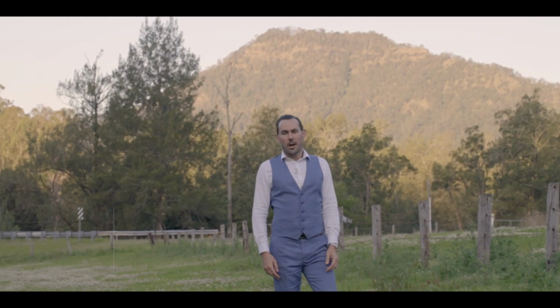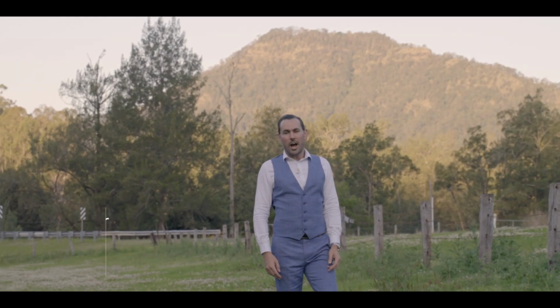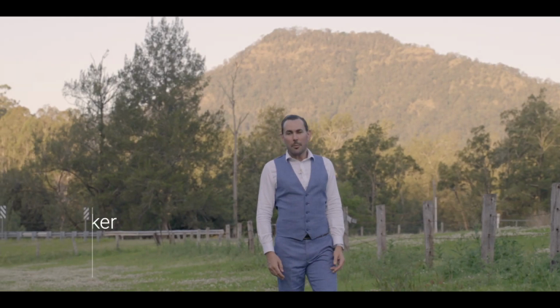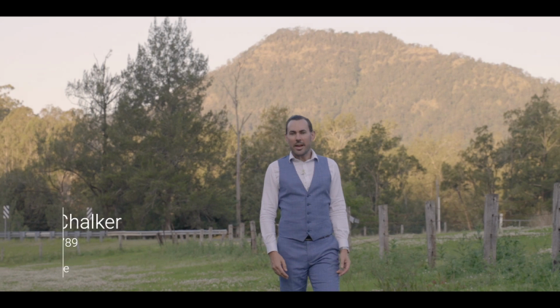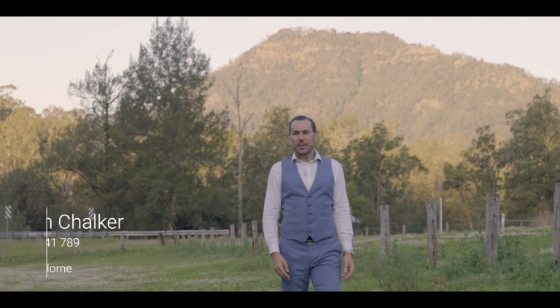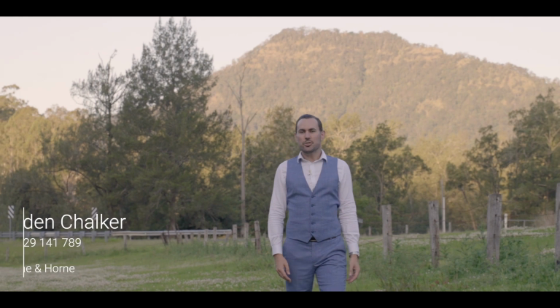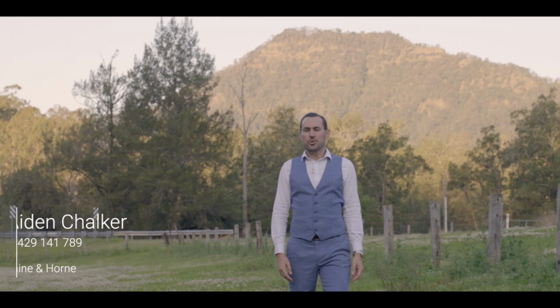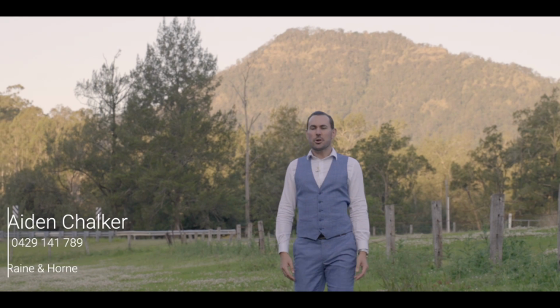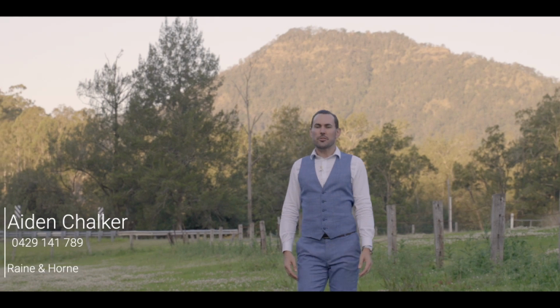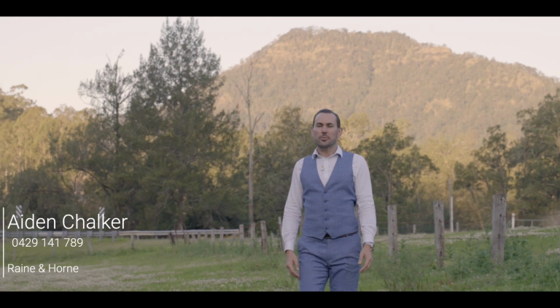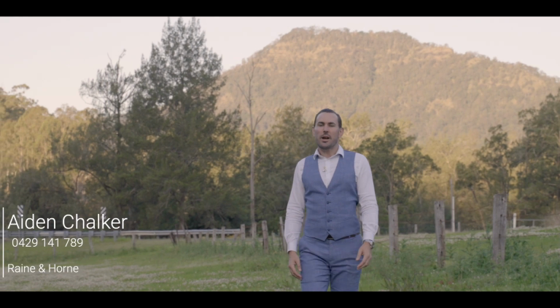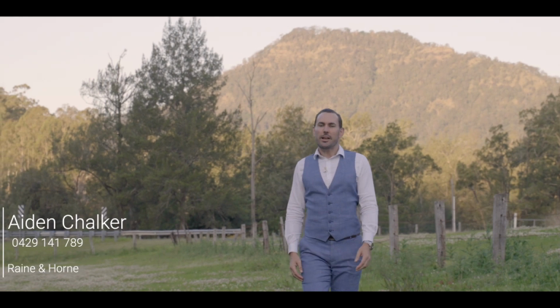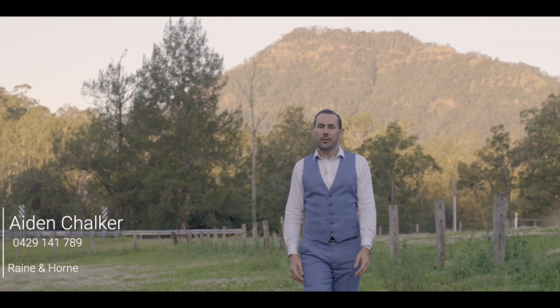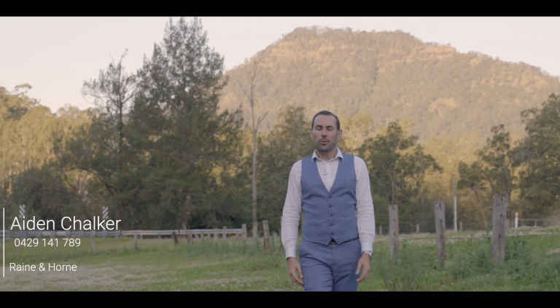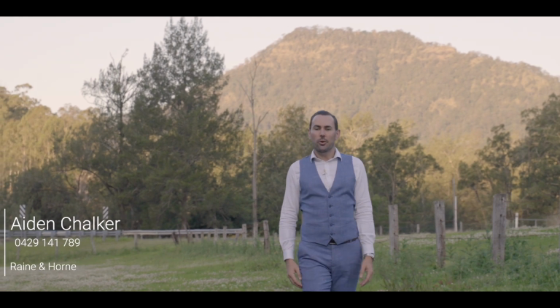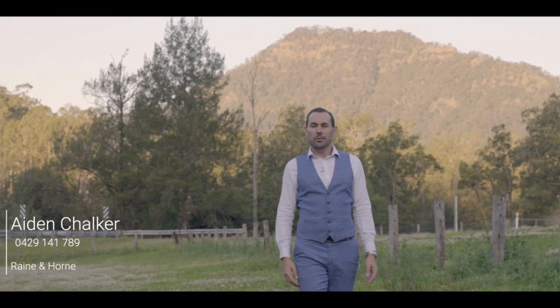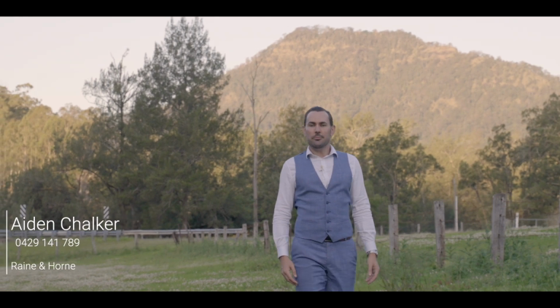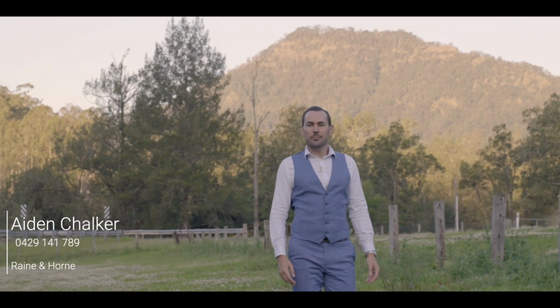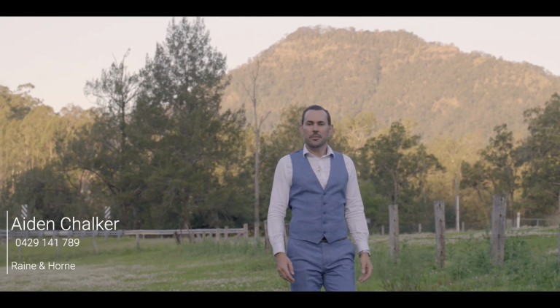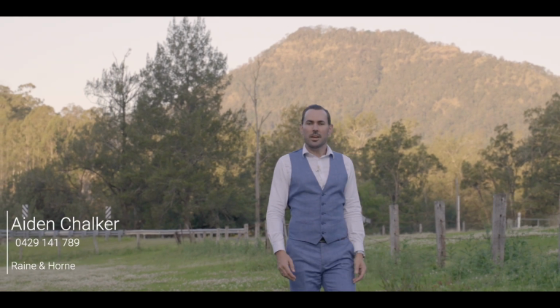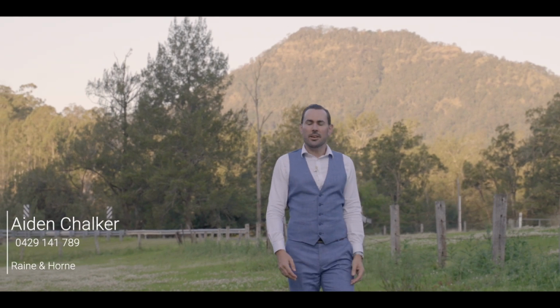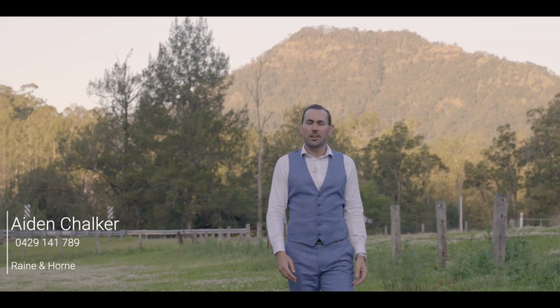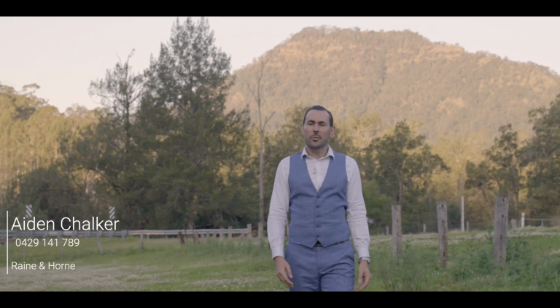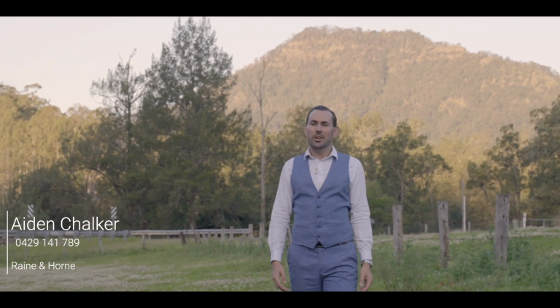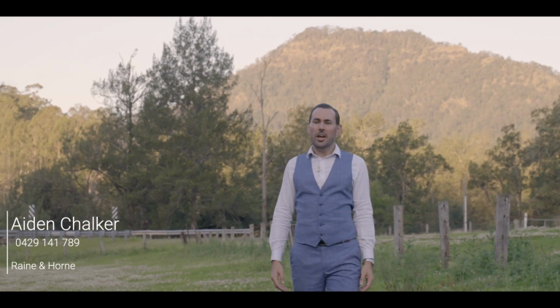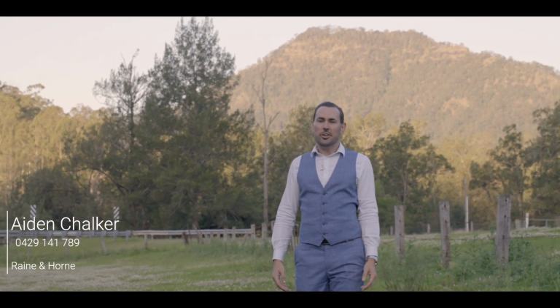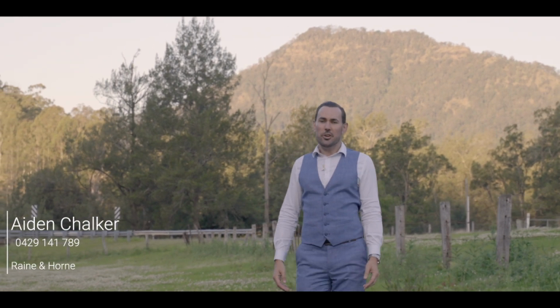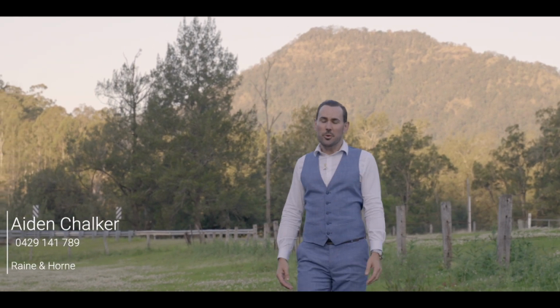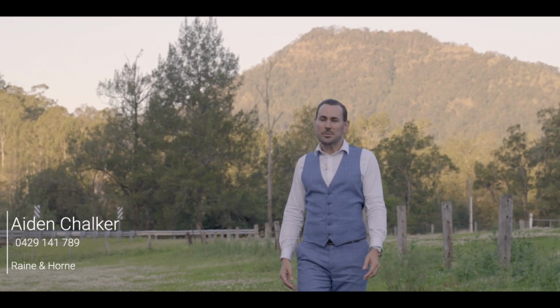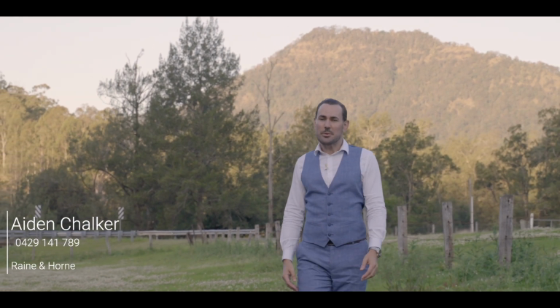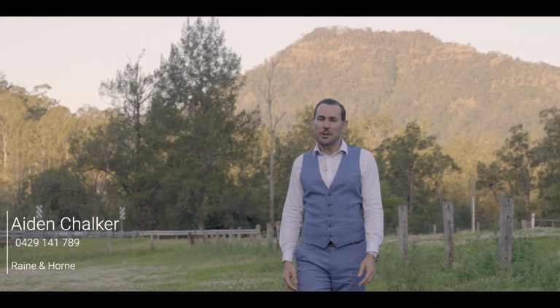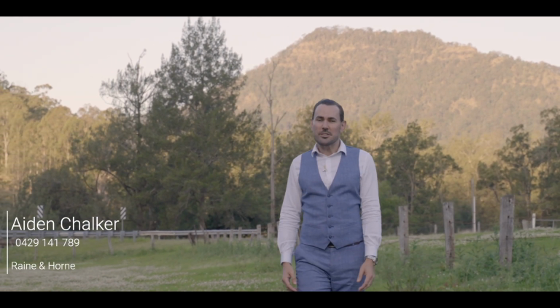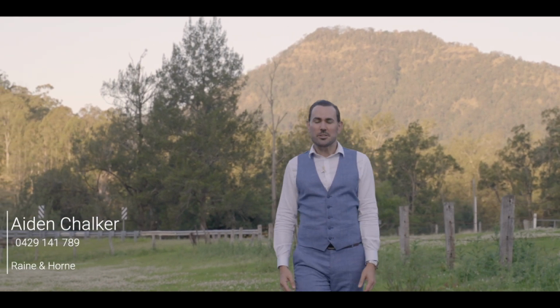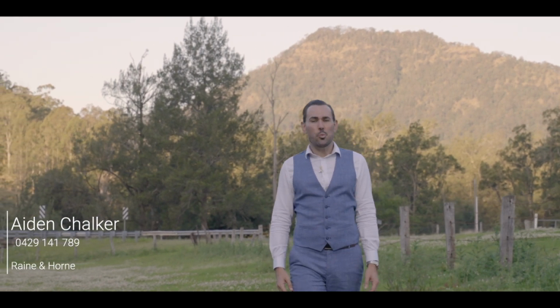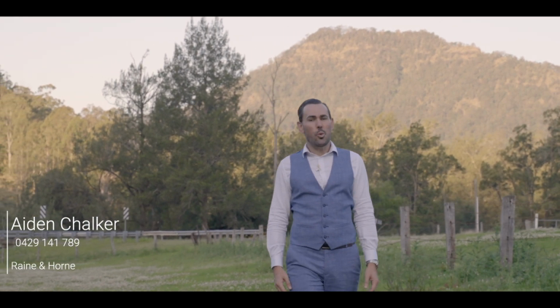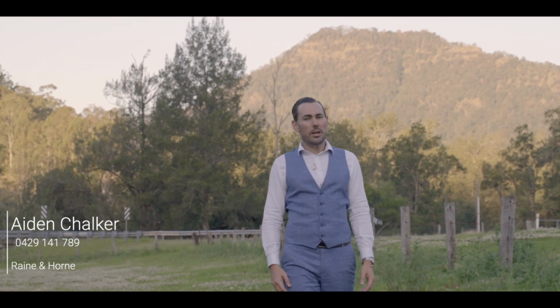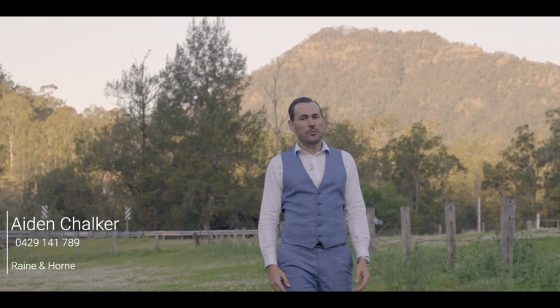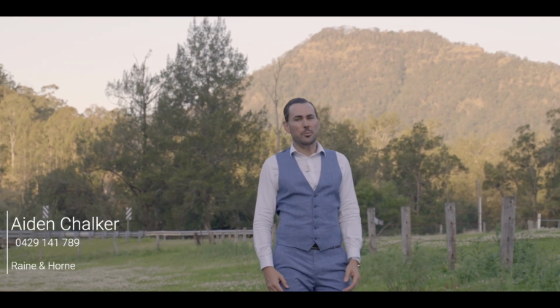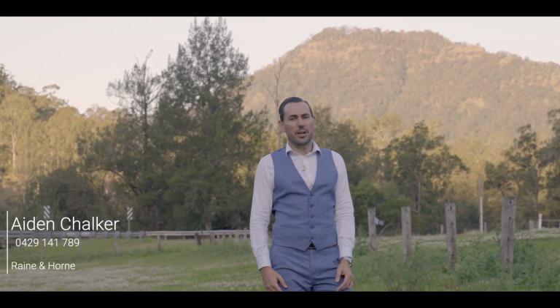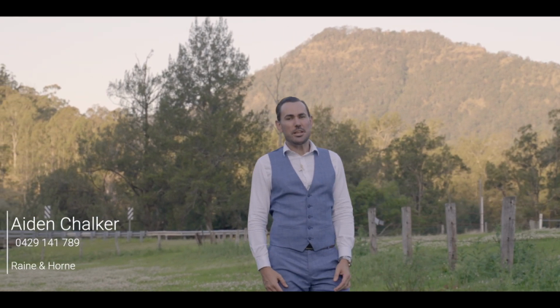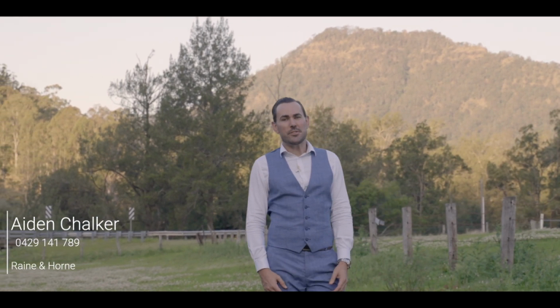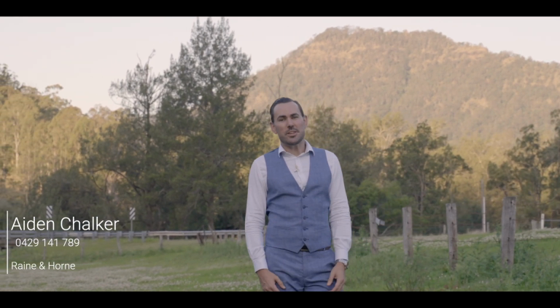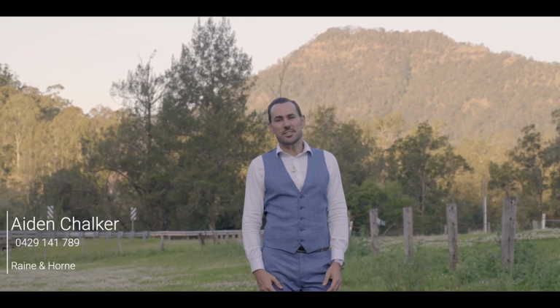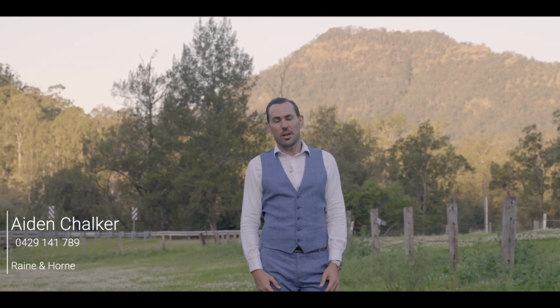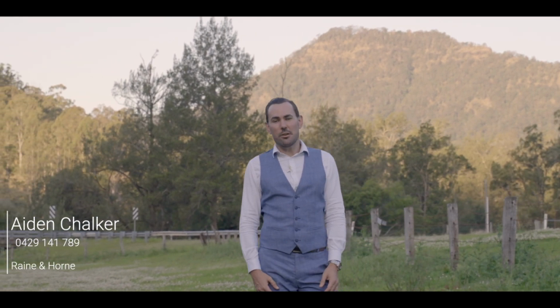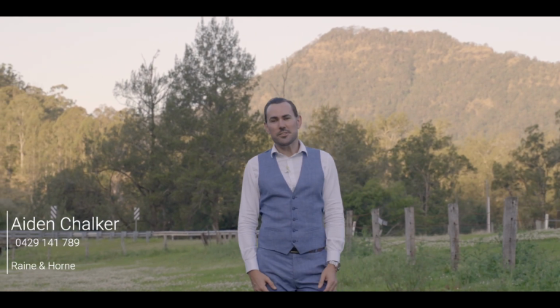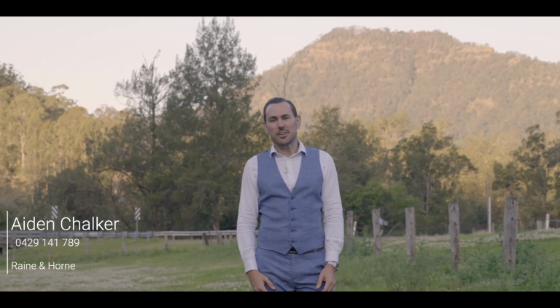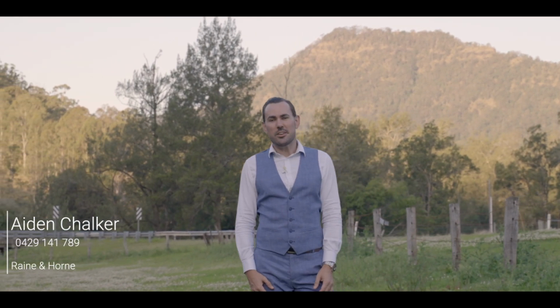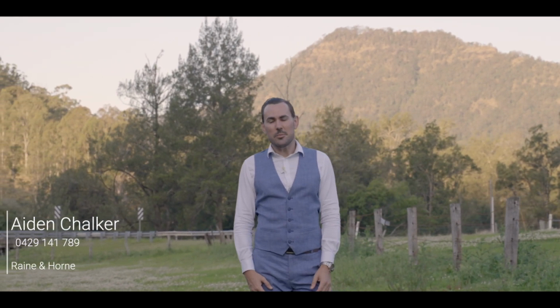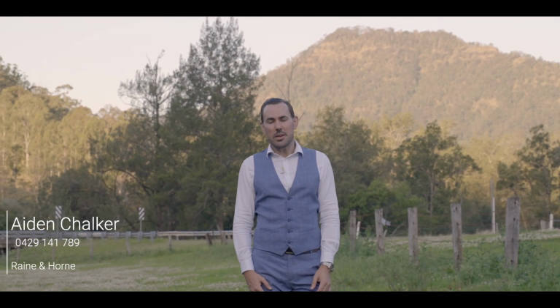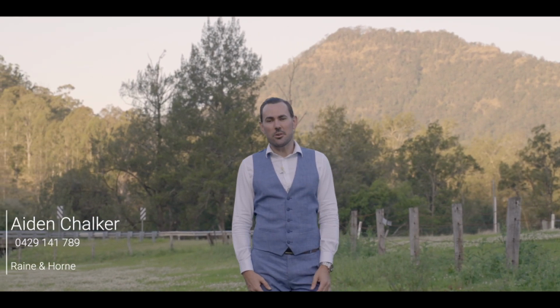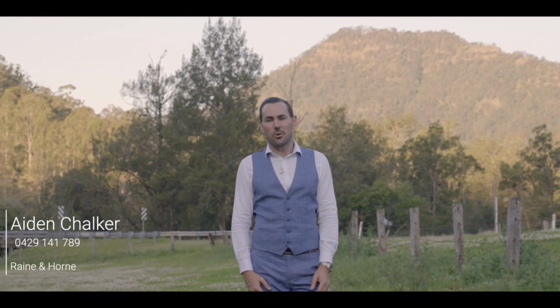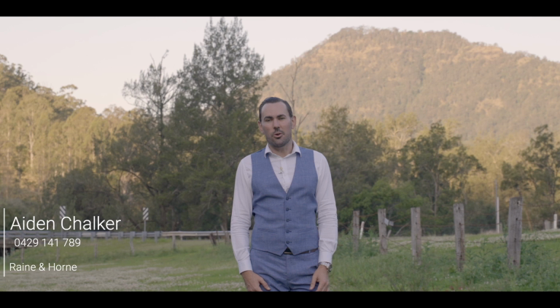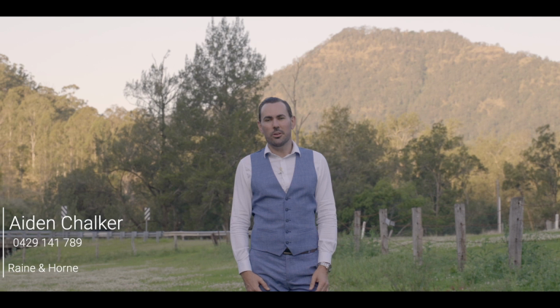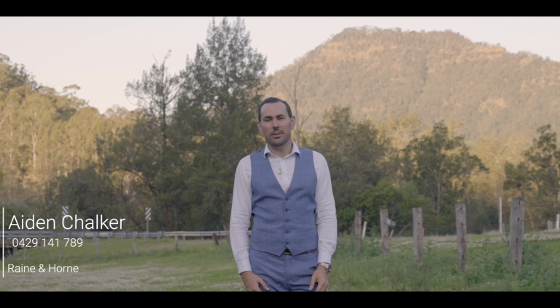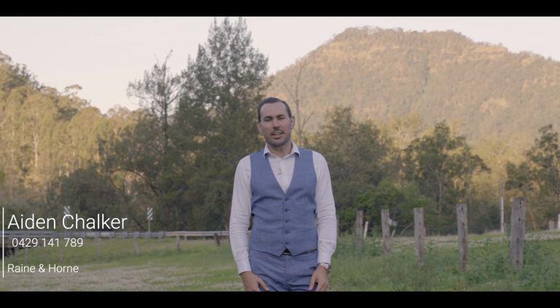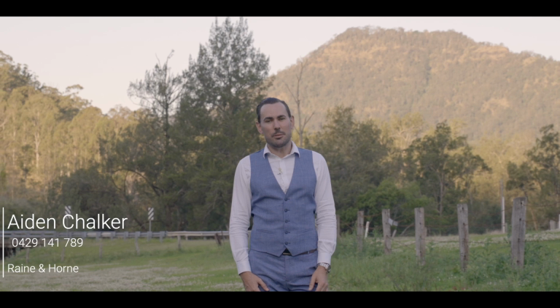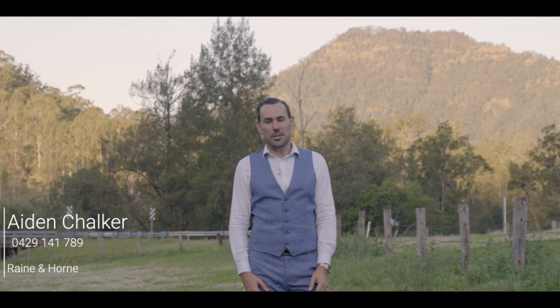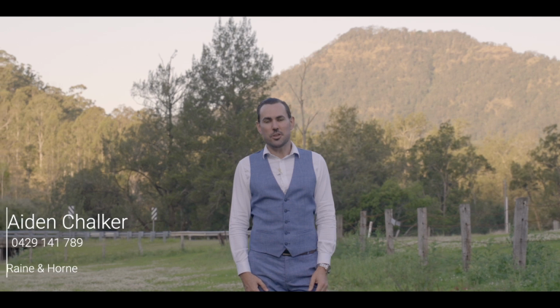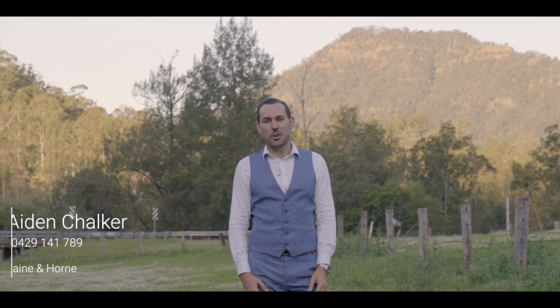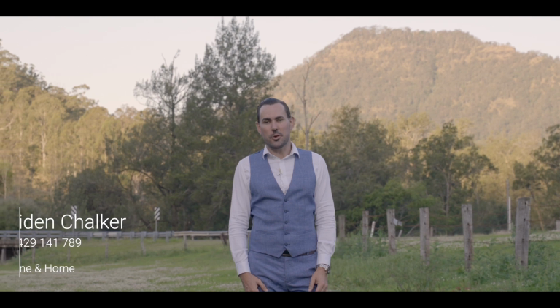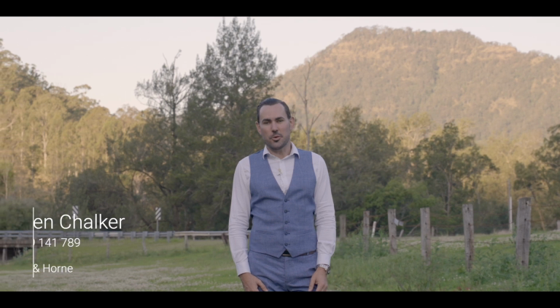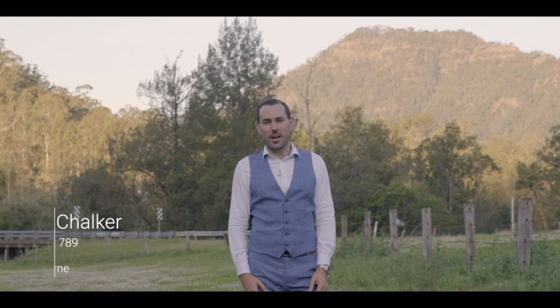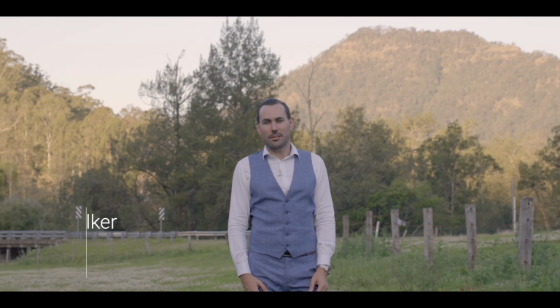I'm Aidan Chalker from Rain and Horn and I would like you to experience this wonderful place for yourself, so give me a call and let me show you around.